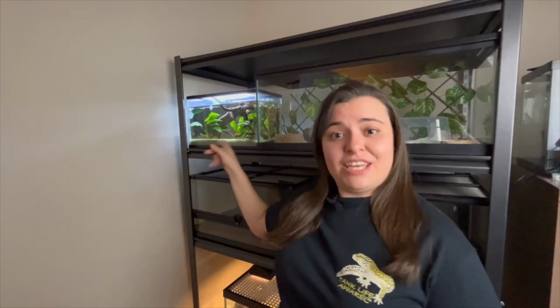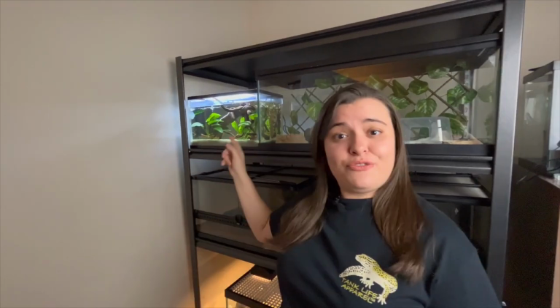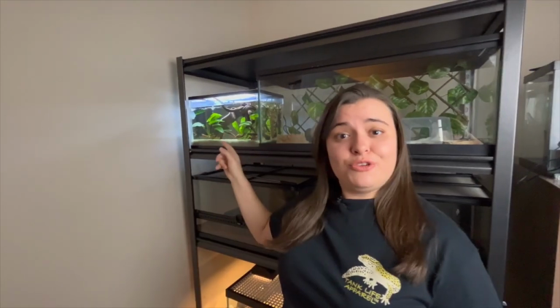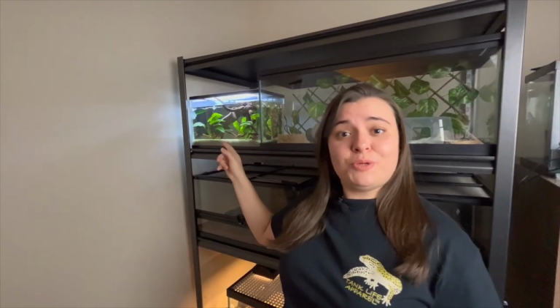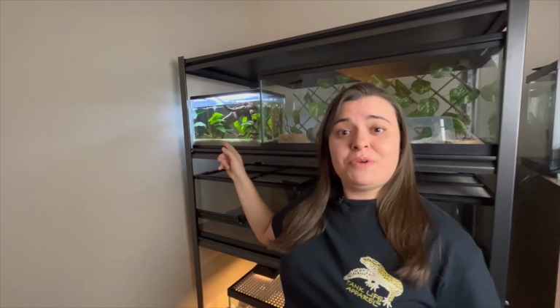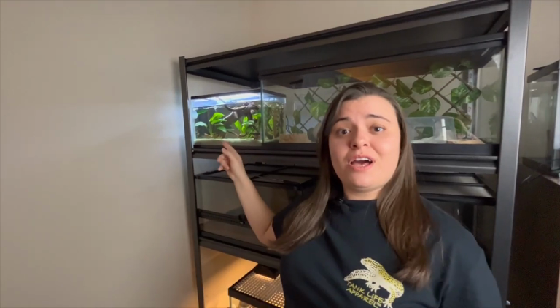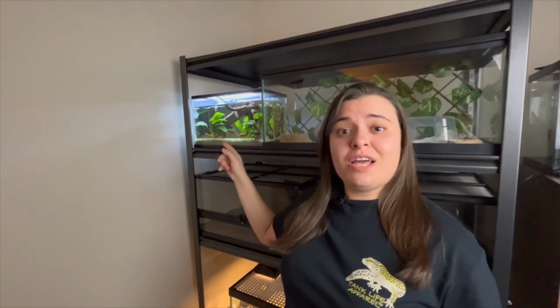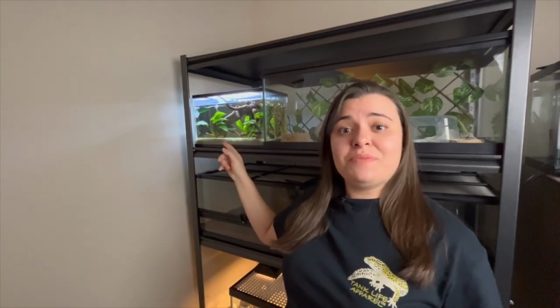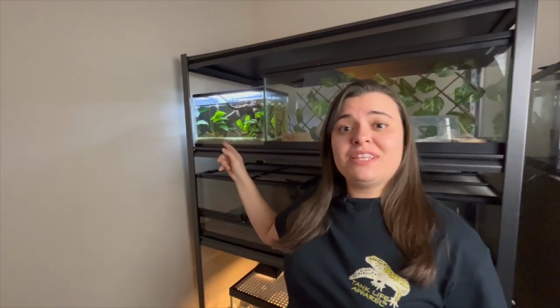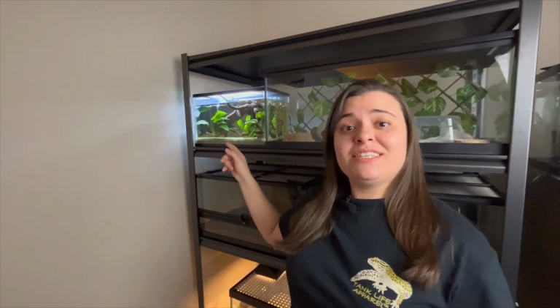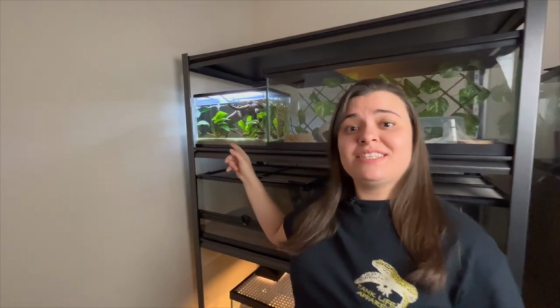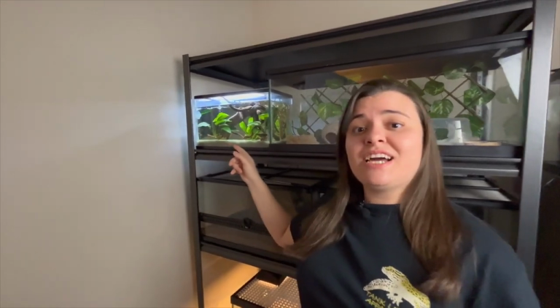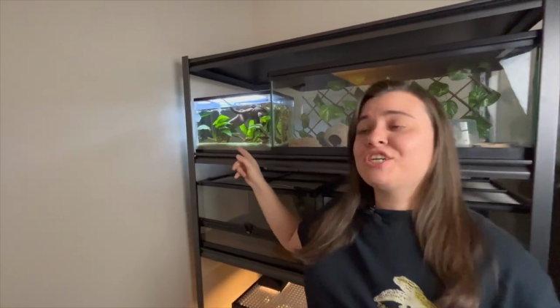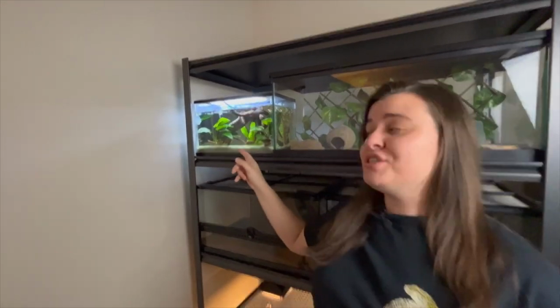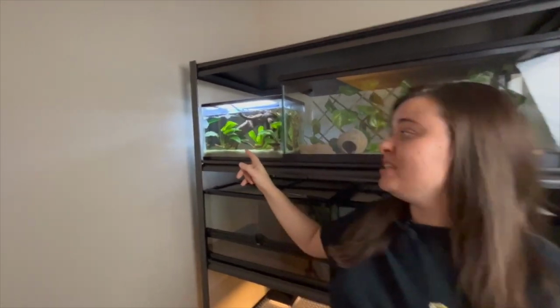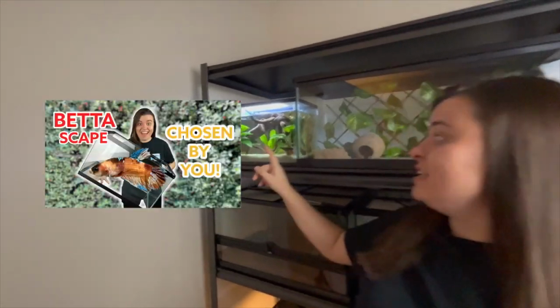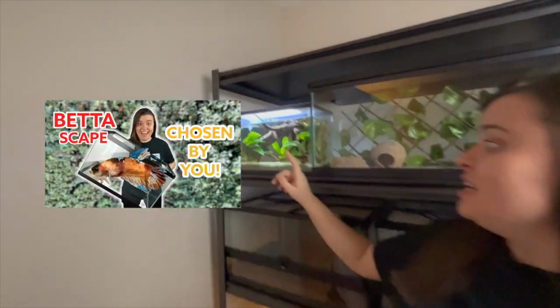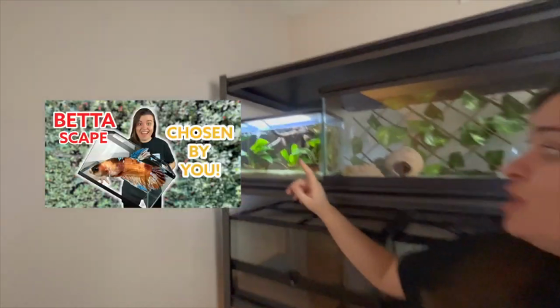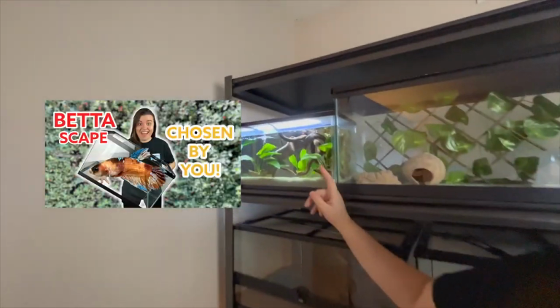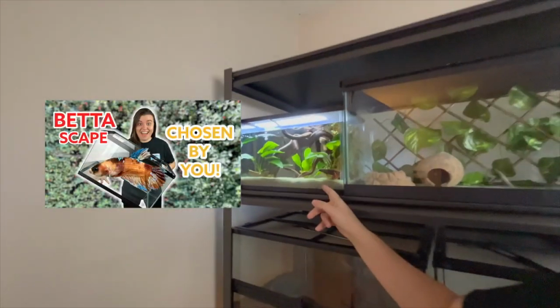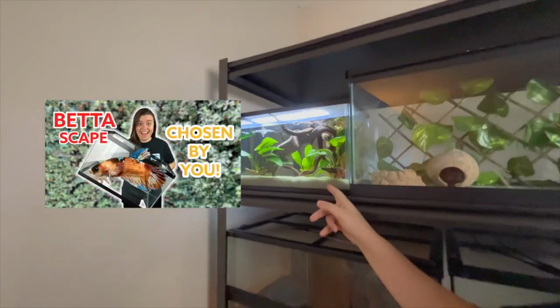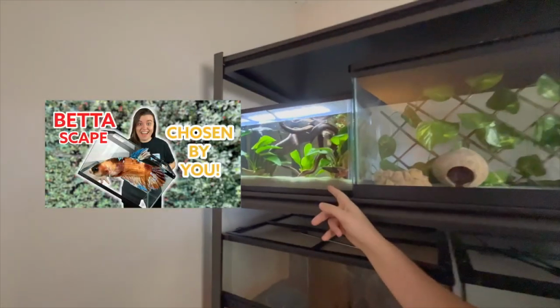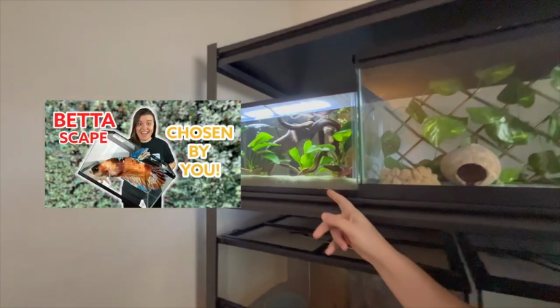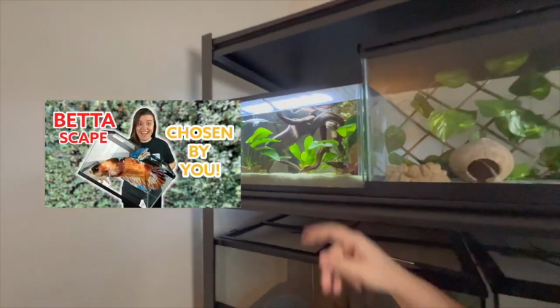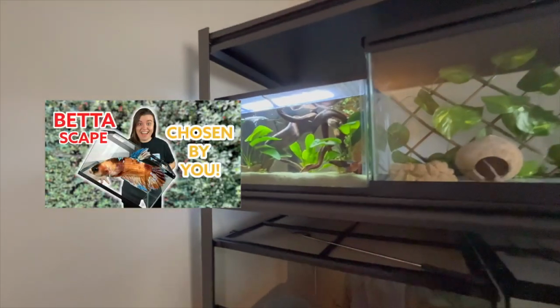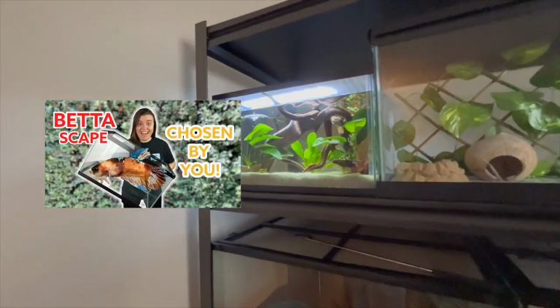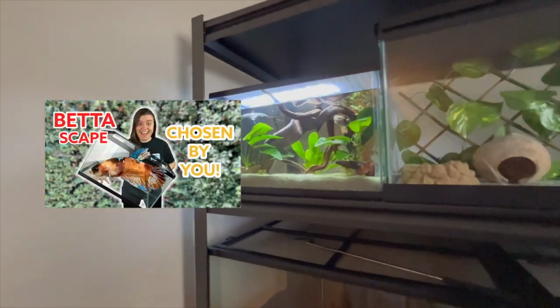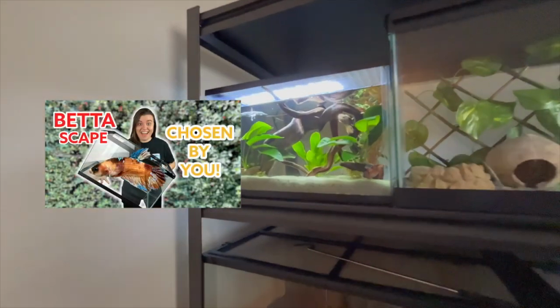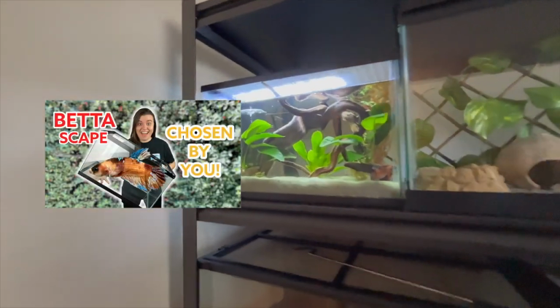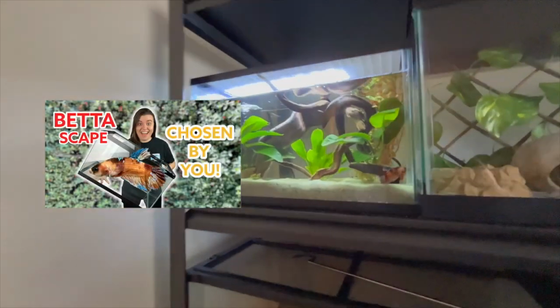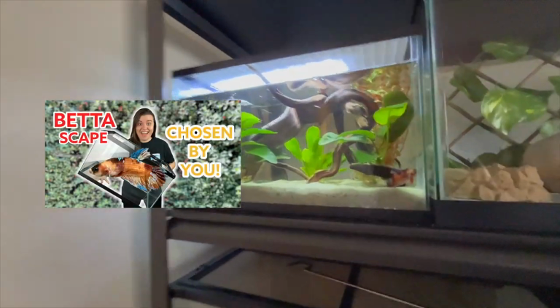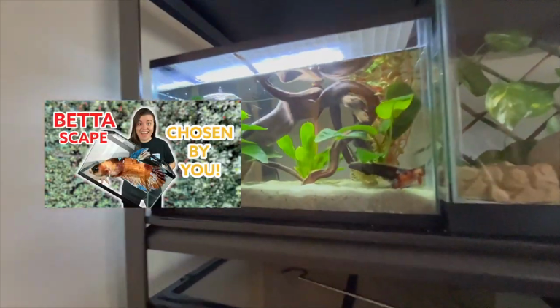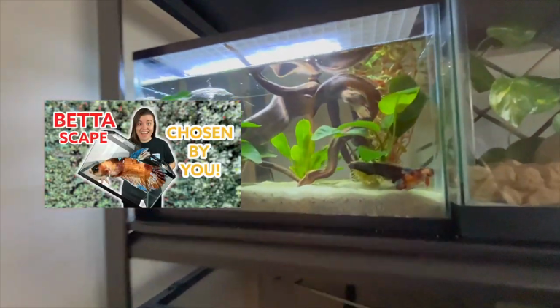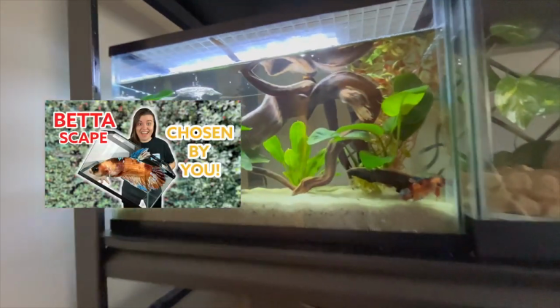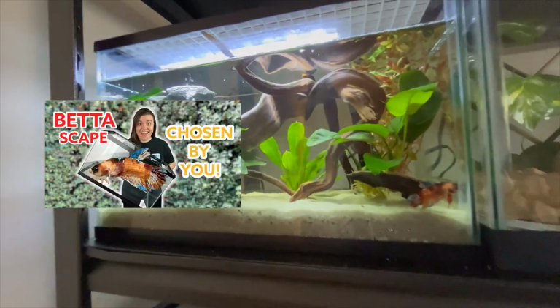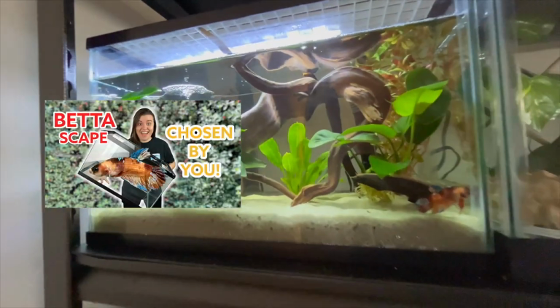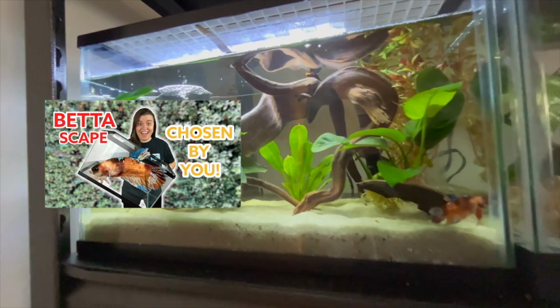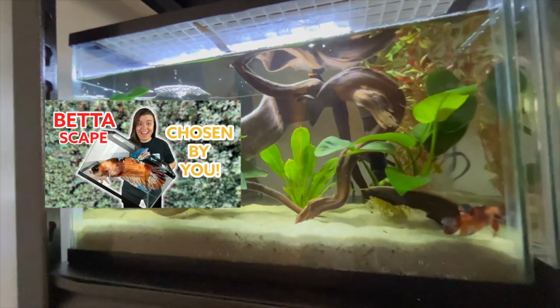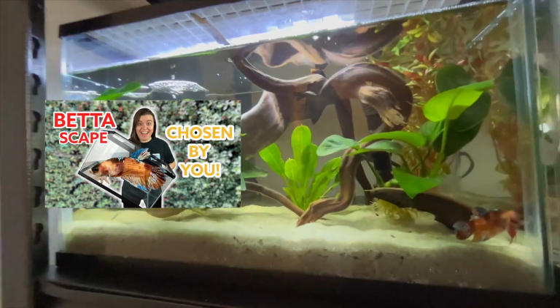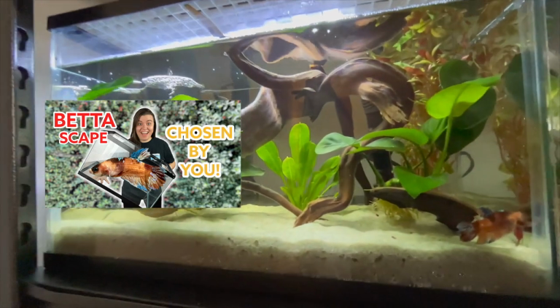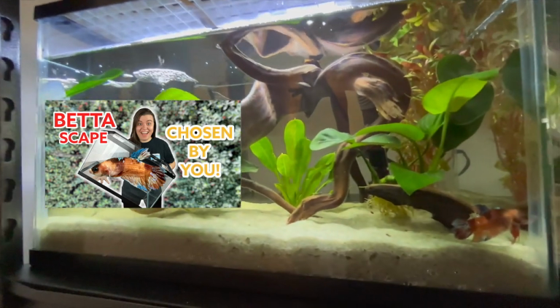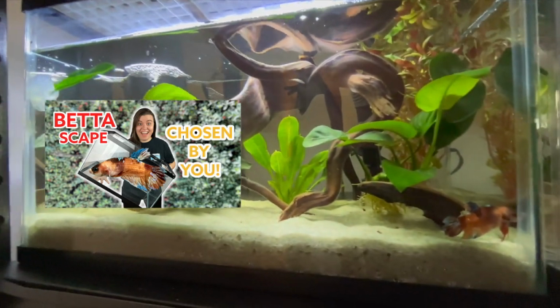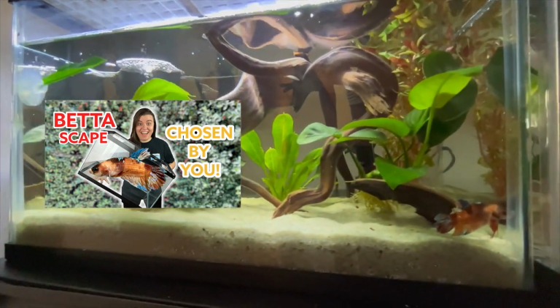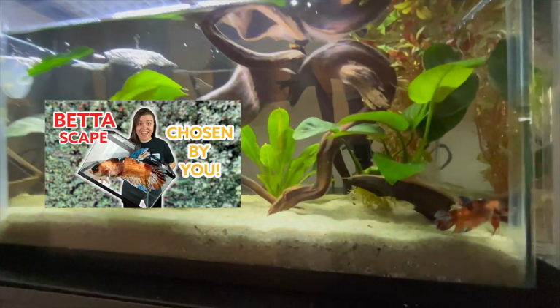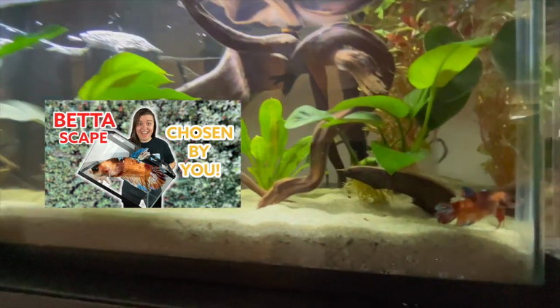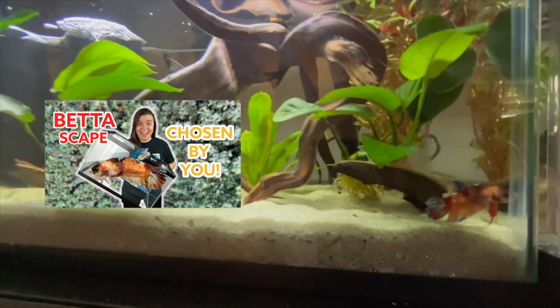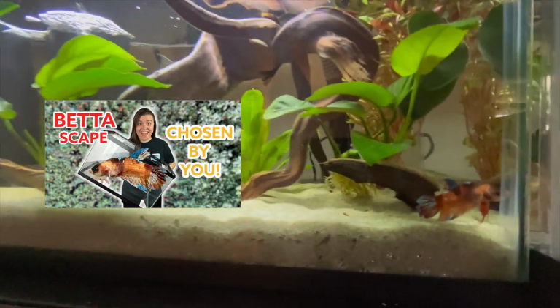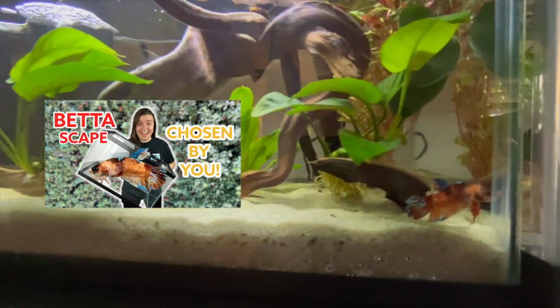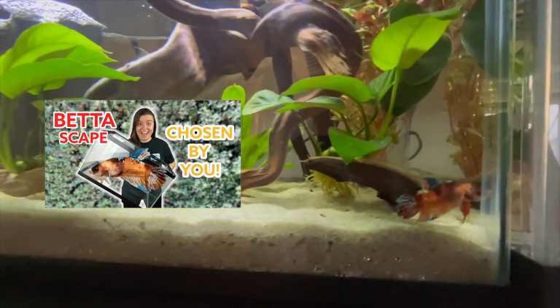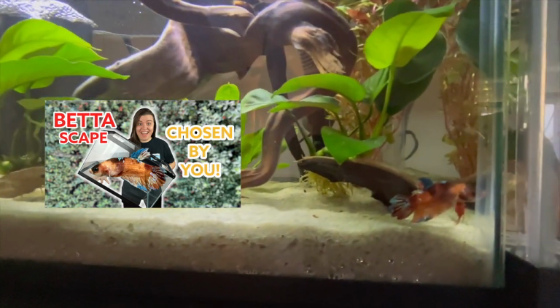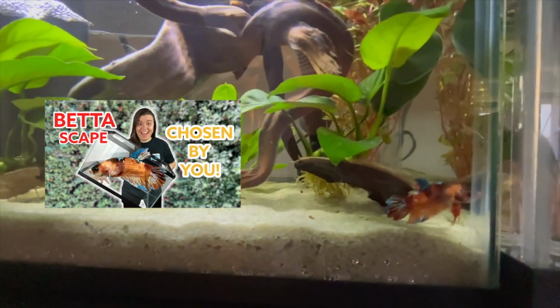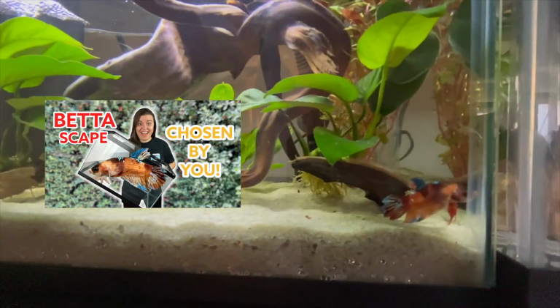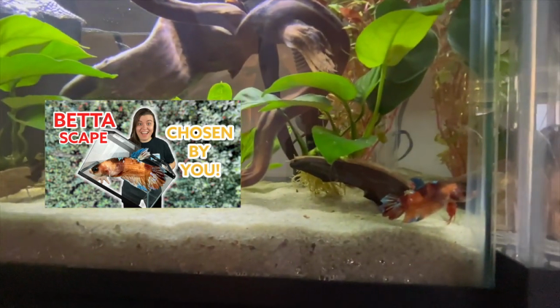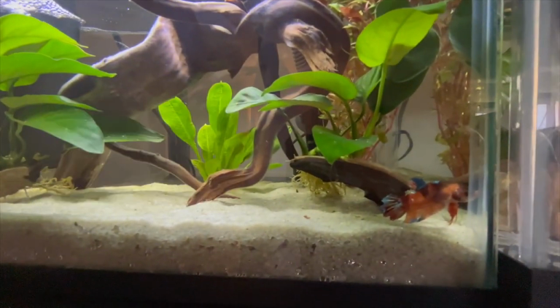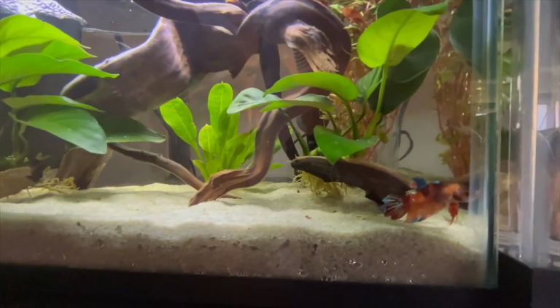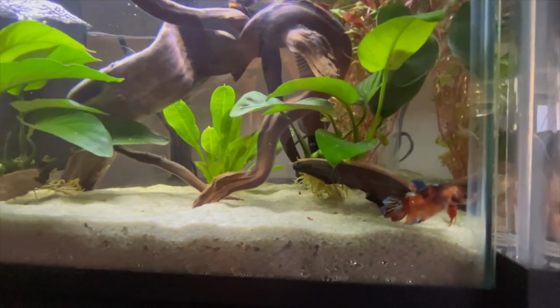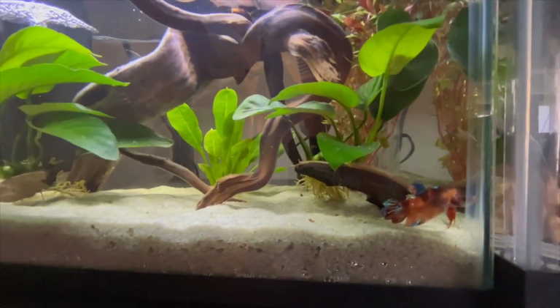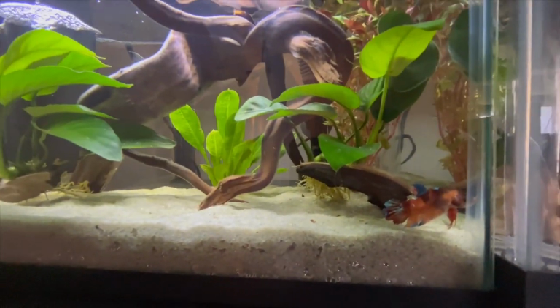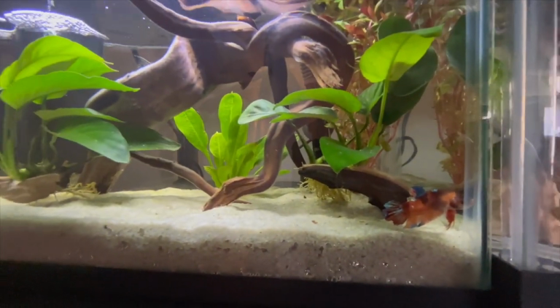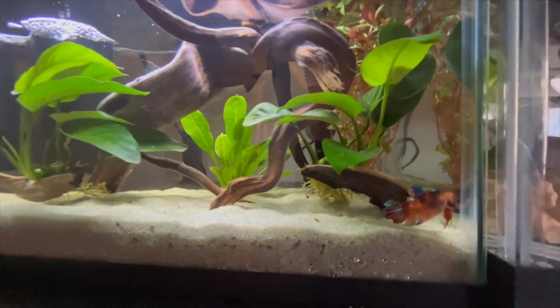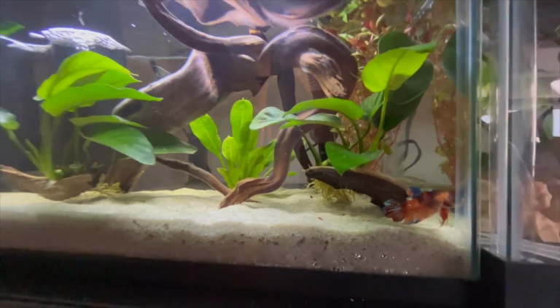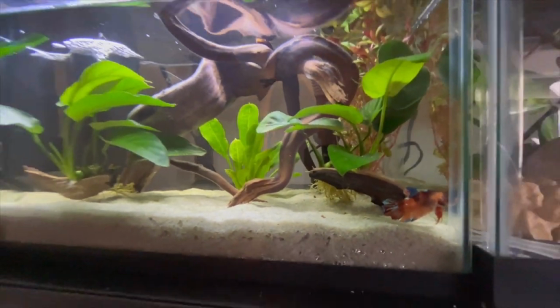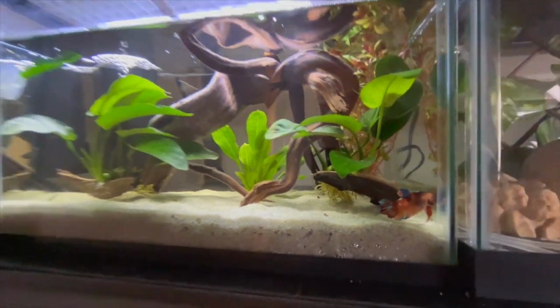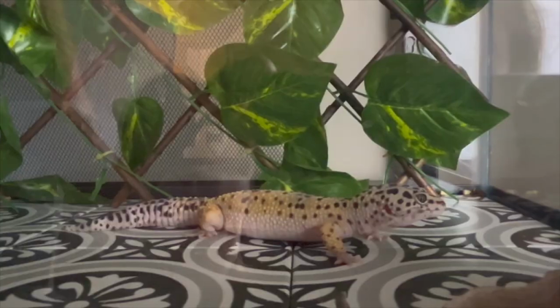If you look behind me, this is actually the product of the last video that we made. We aquascaped Finley's tank and as you can see he's loving it.